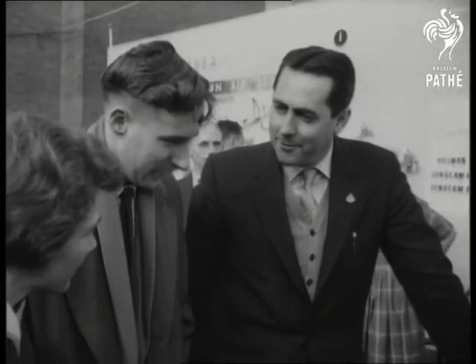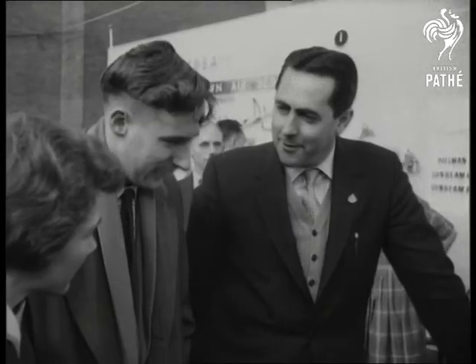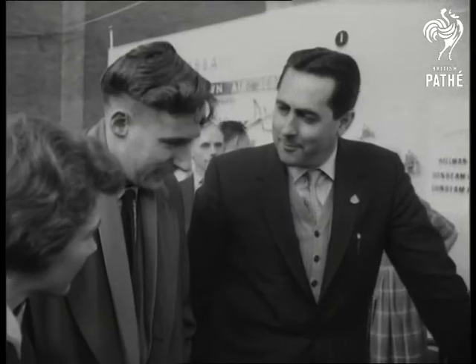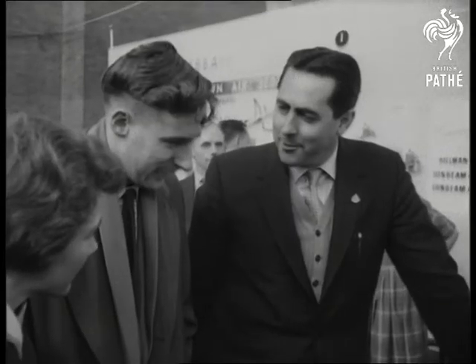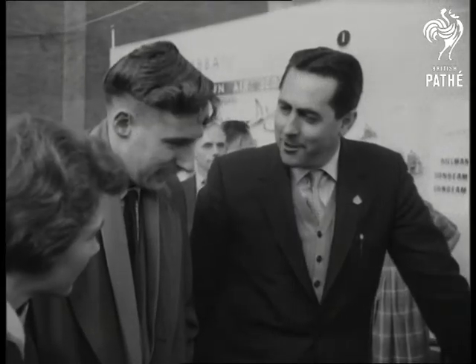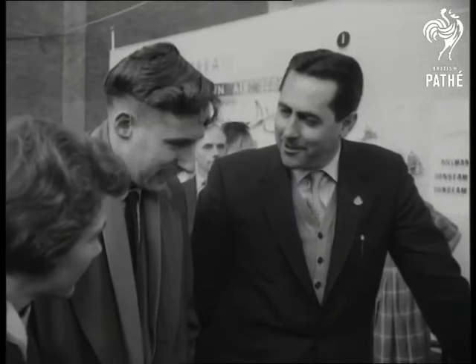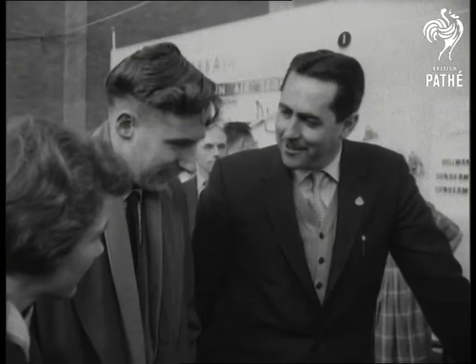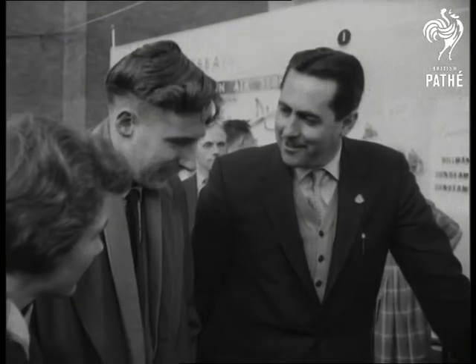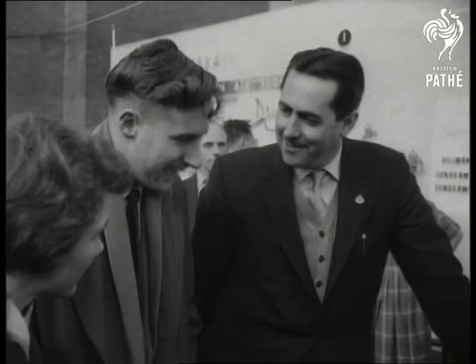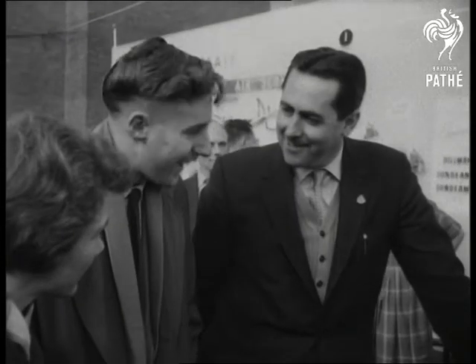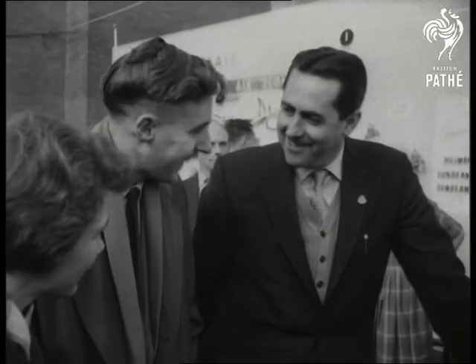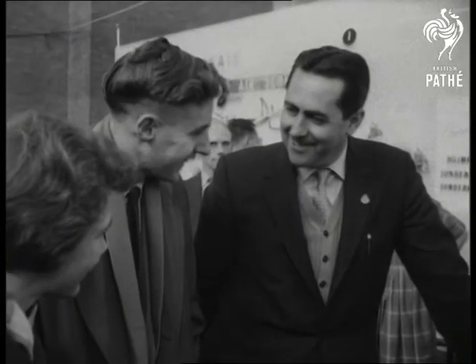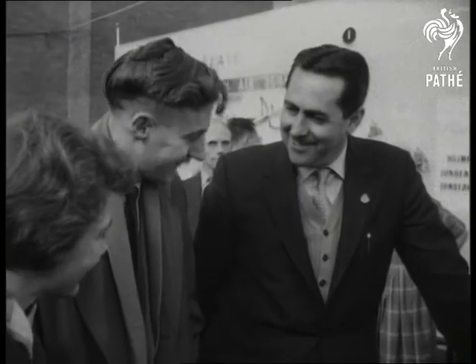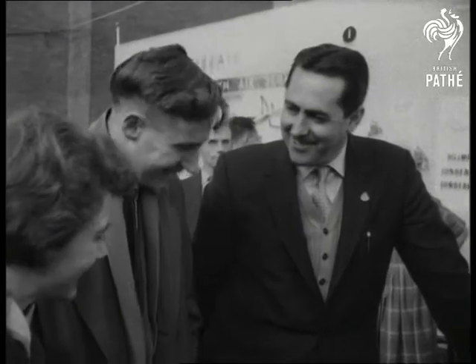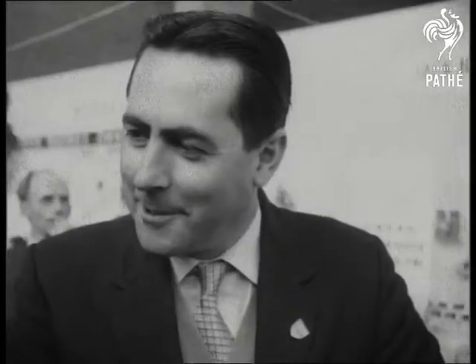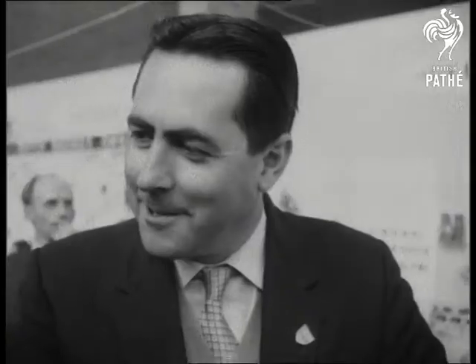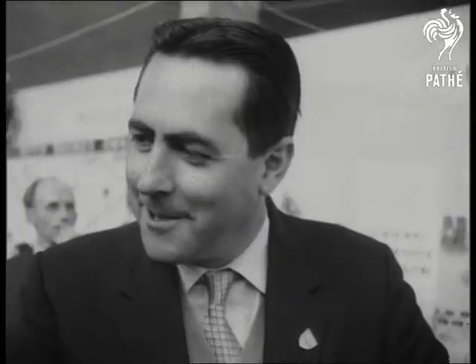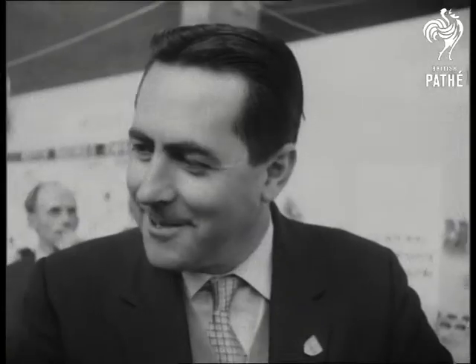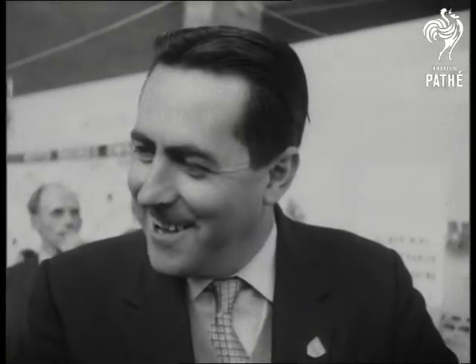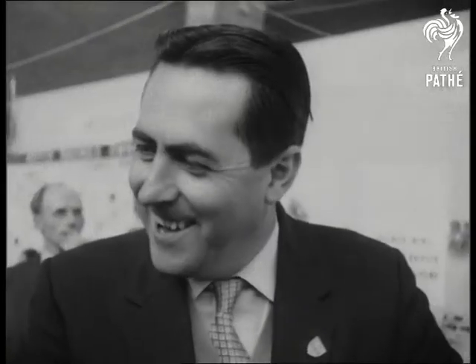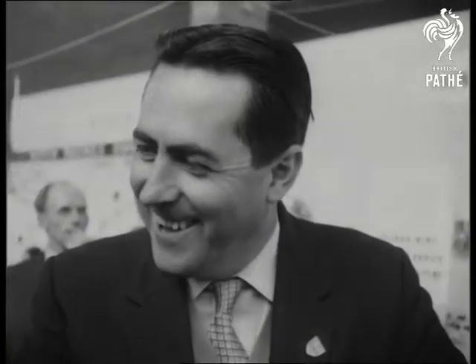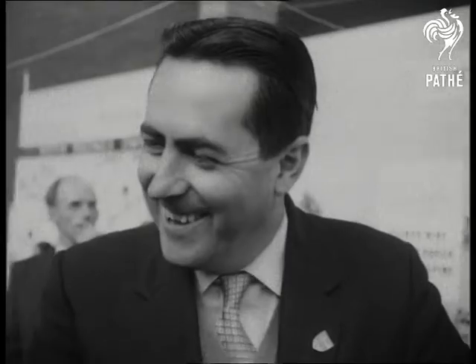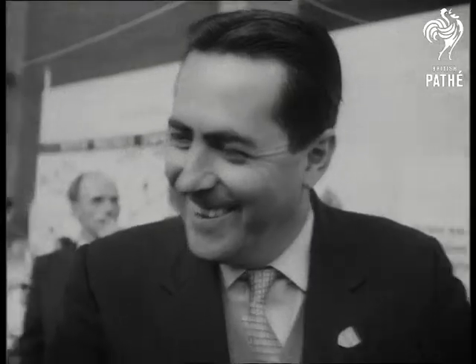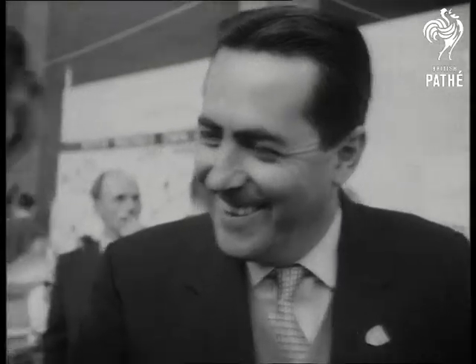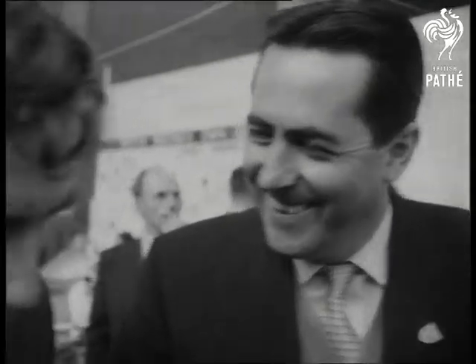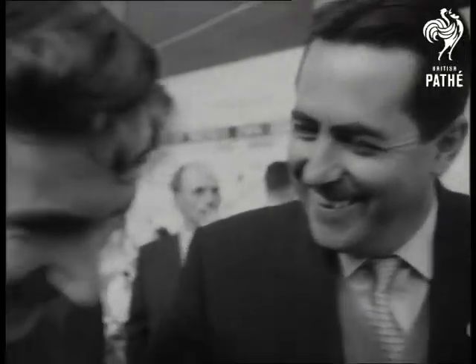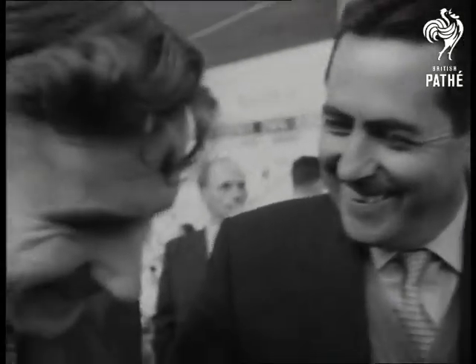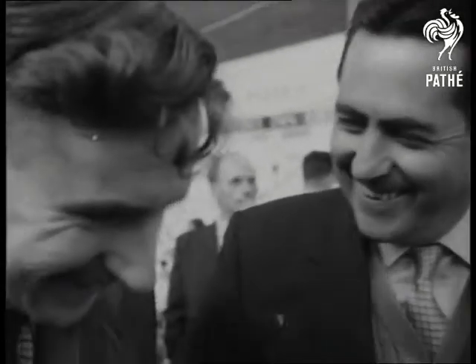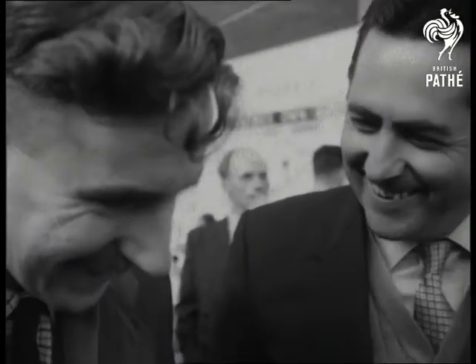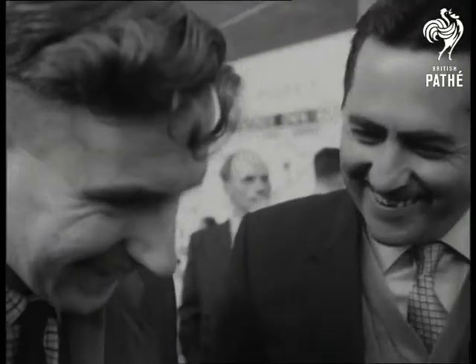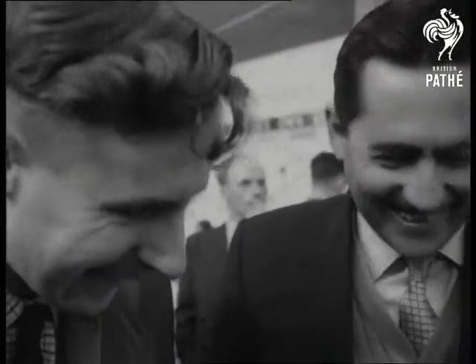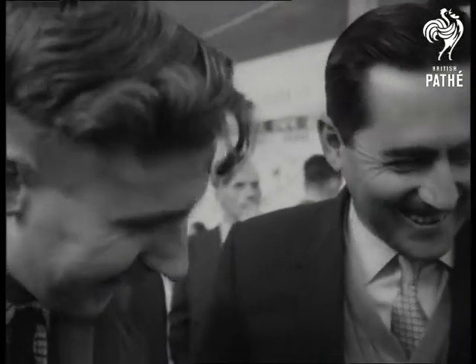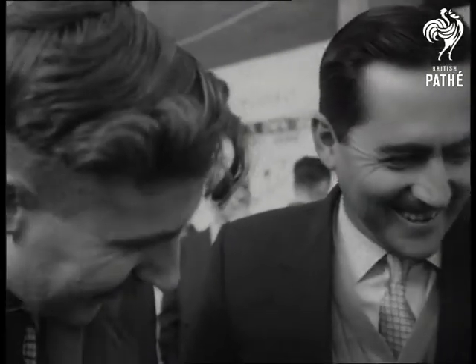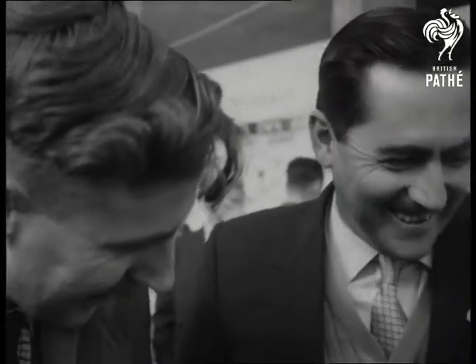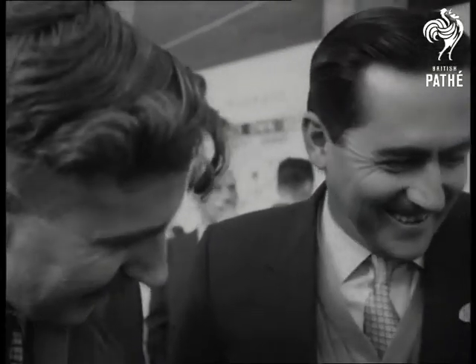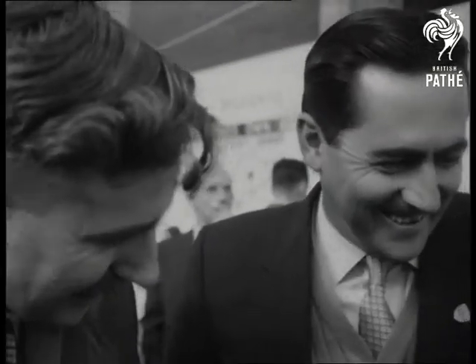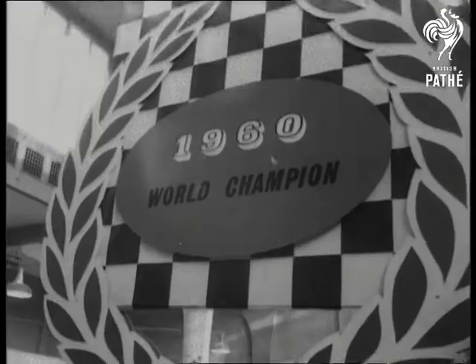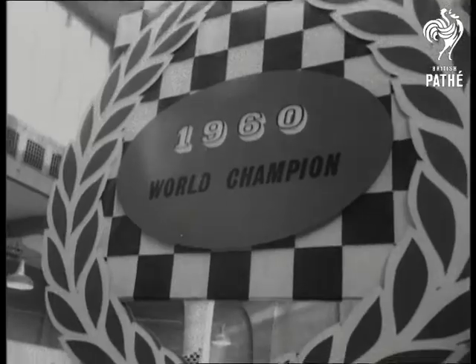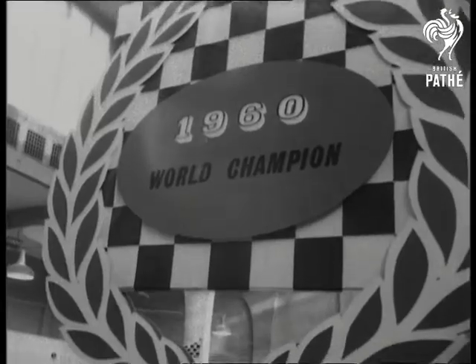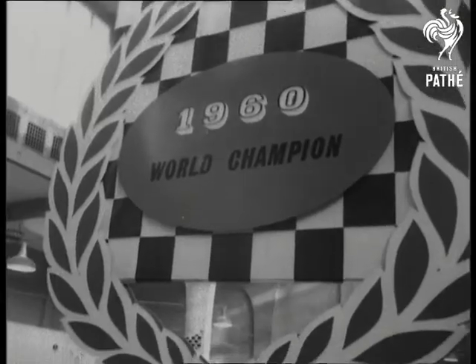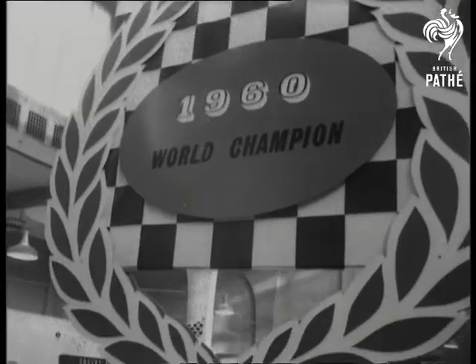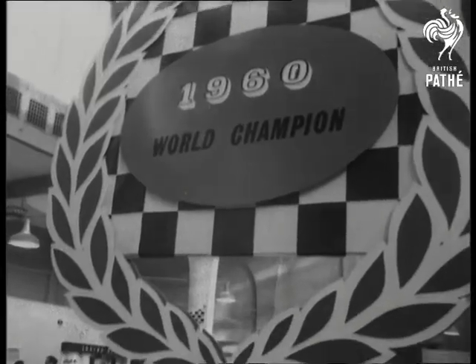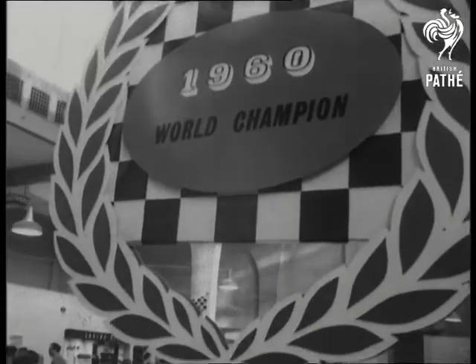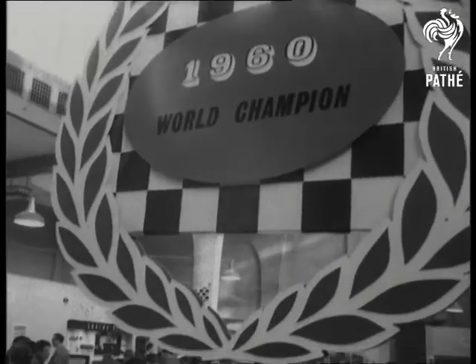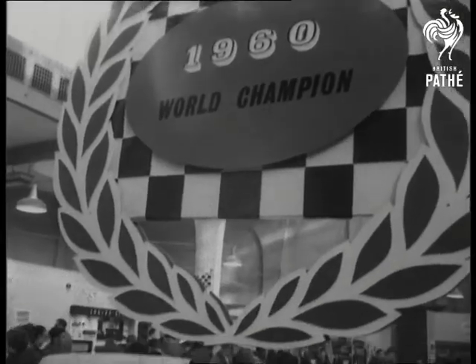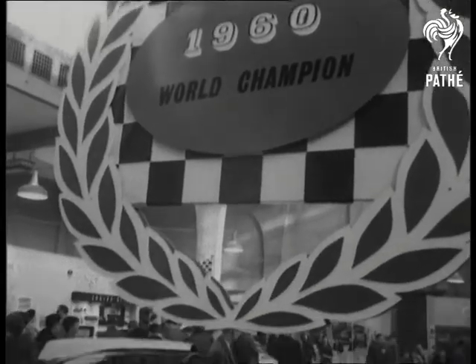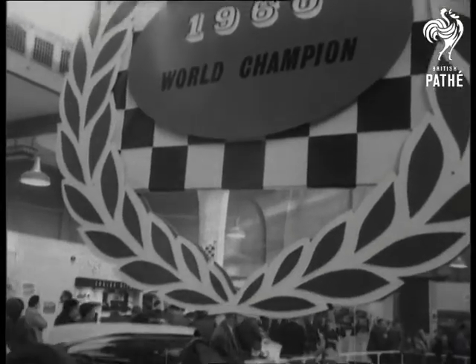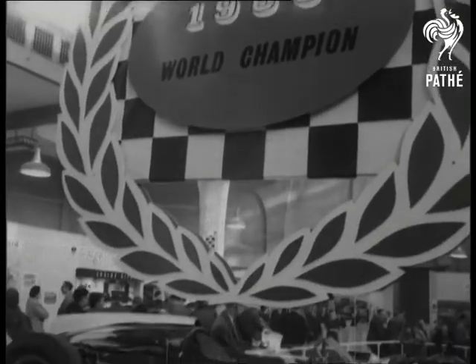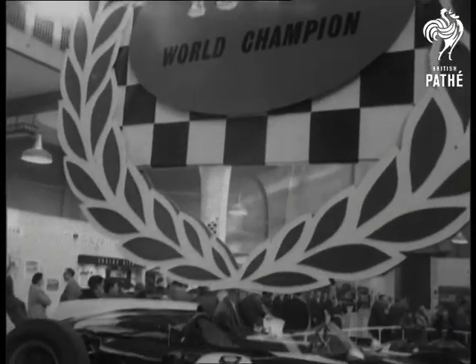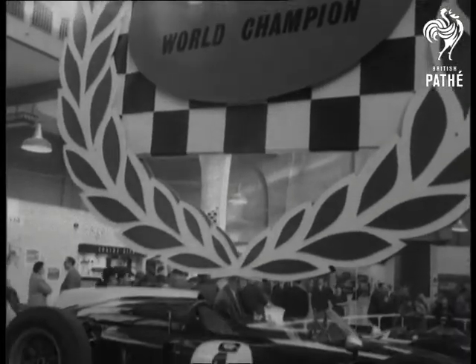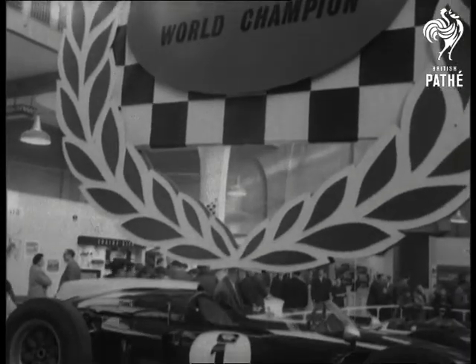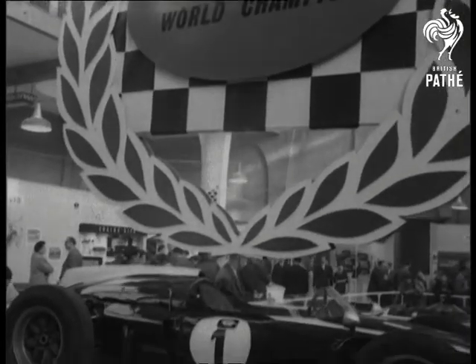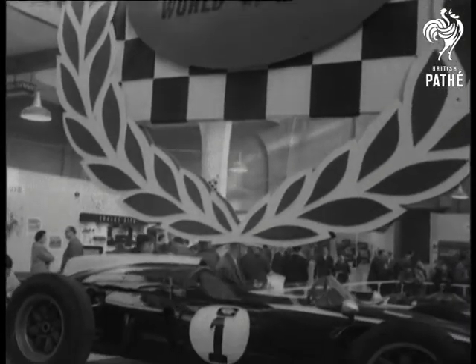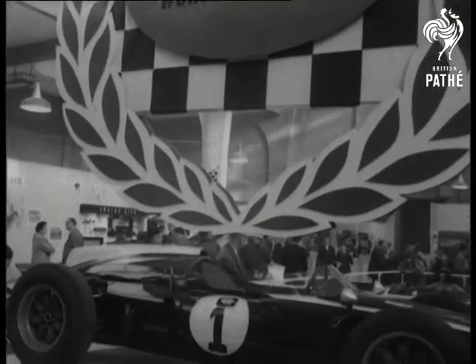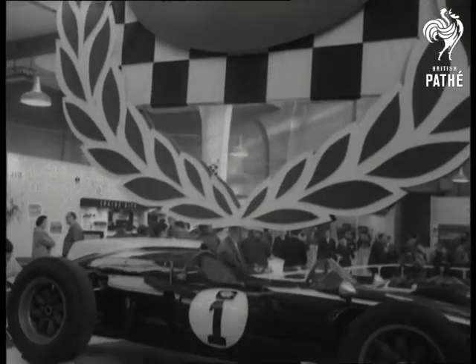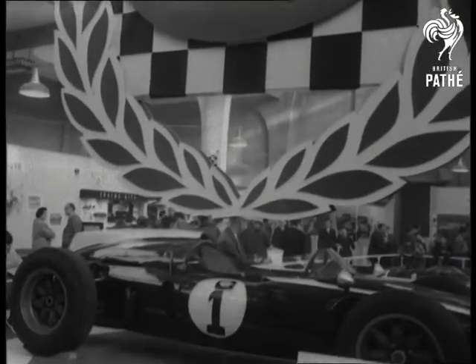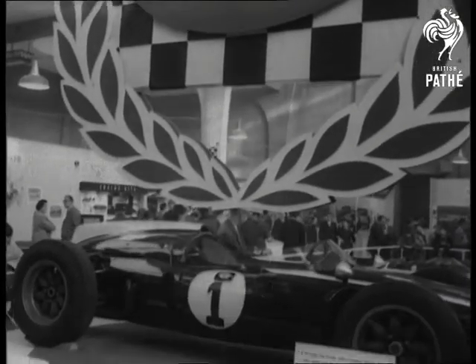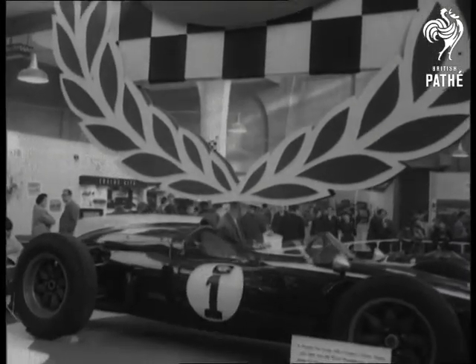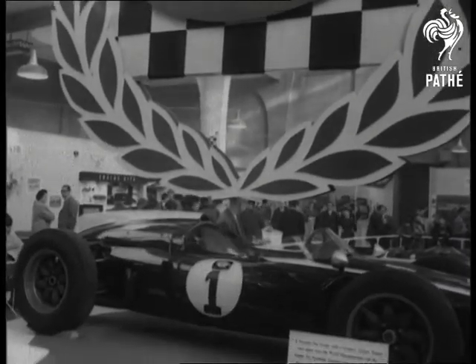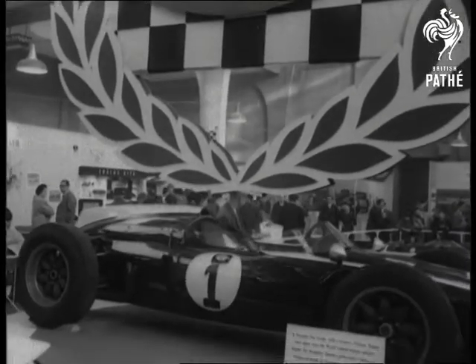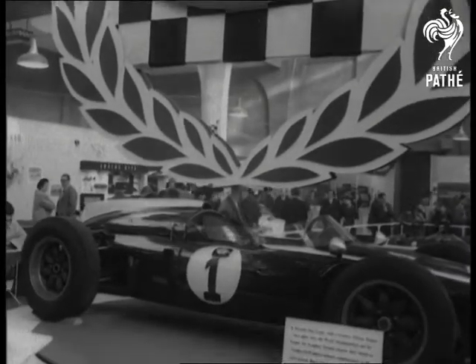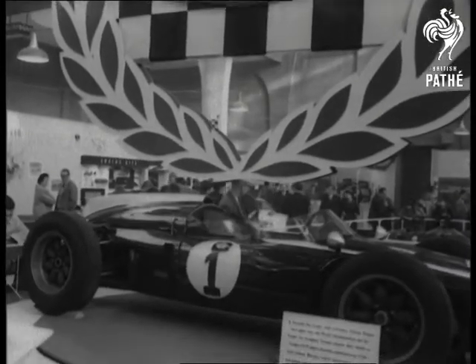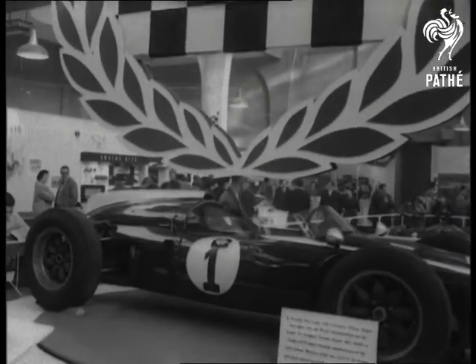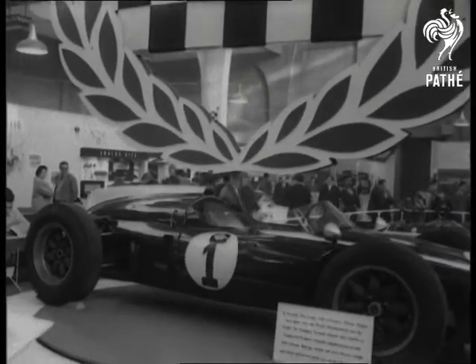This is the way to go motoring — no parking meters, no speed limit. Get a real driving thrill, just step on it and see.